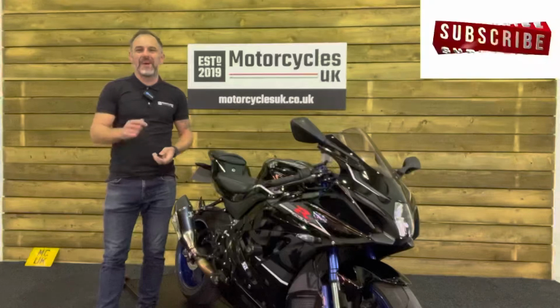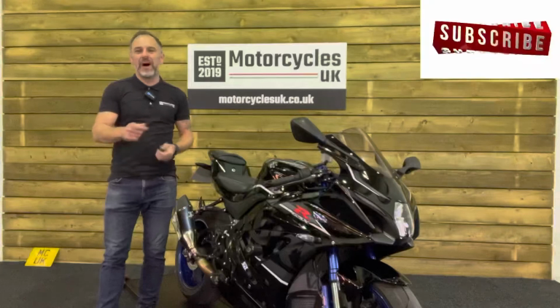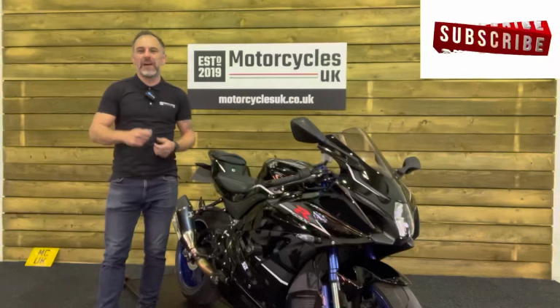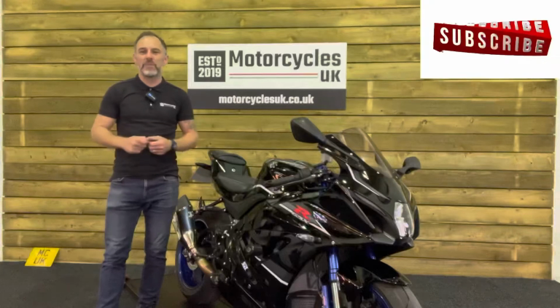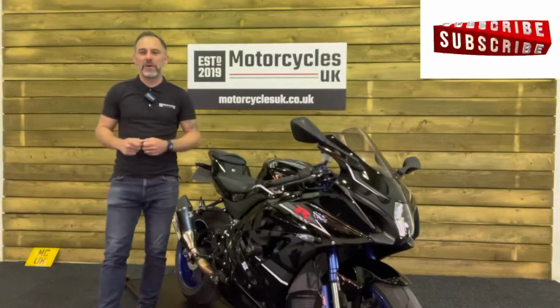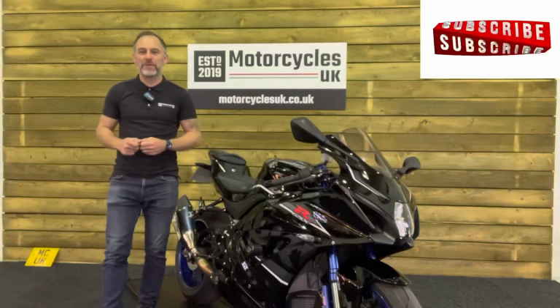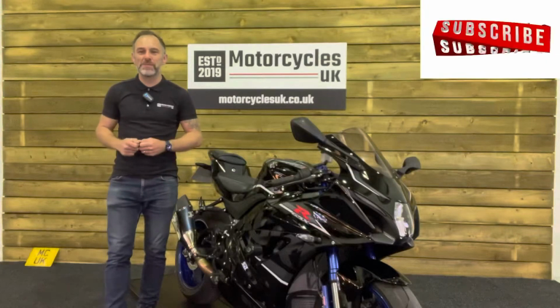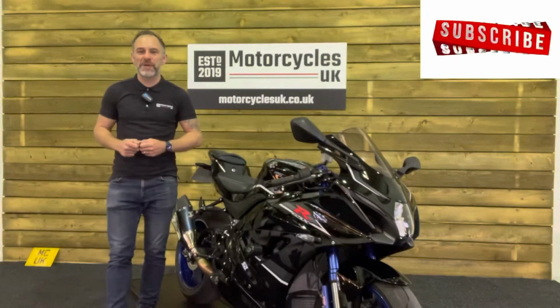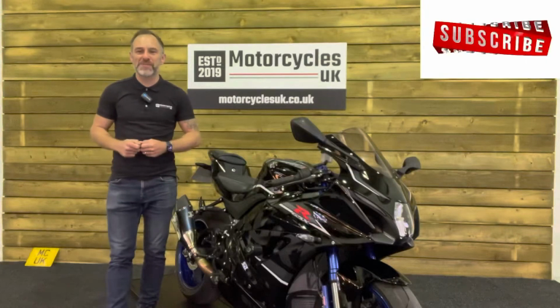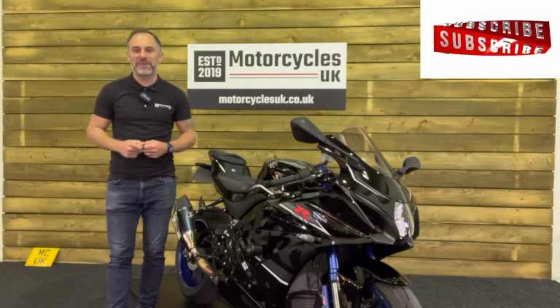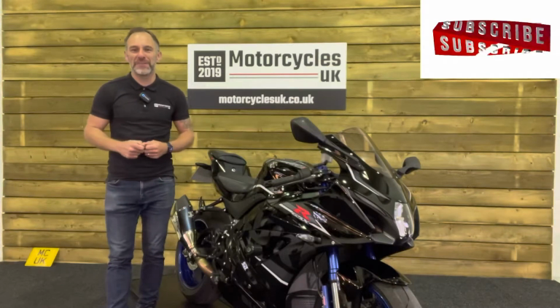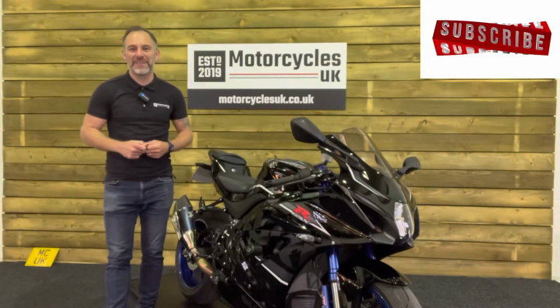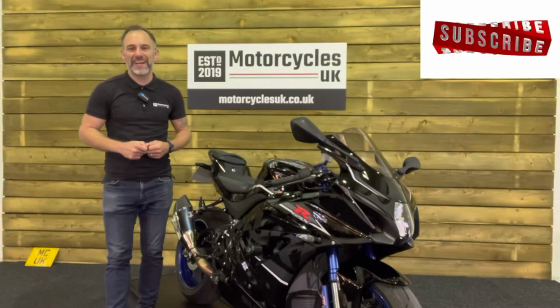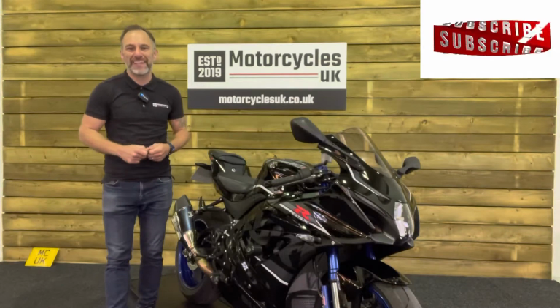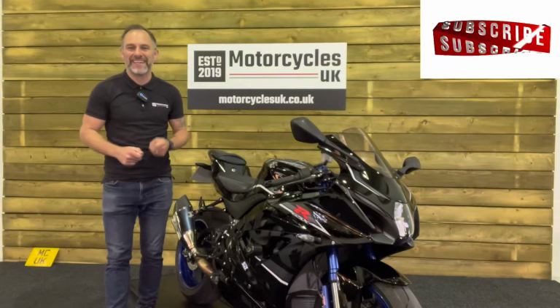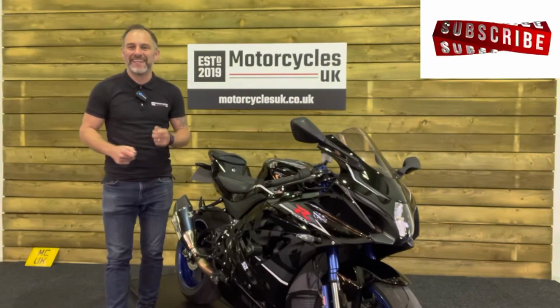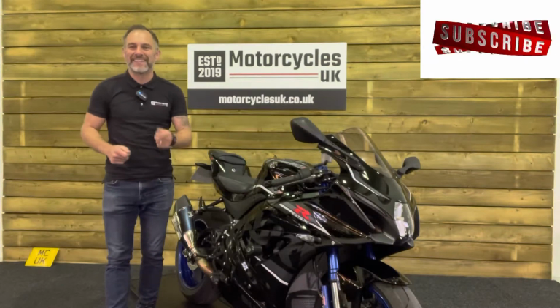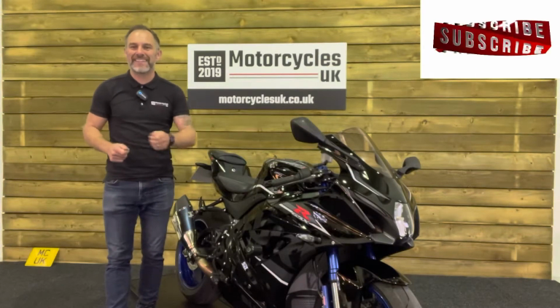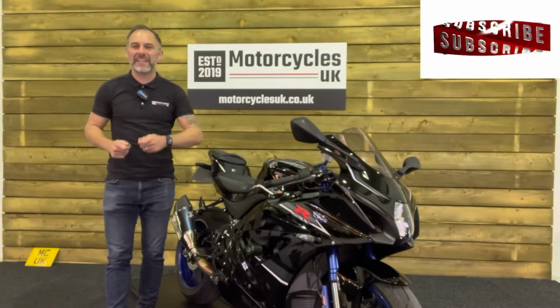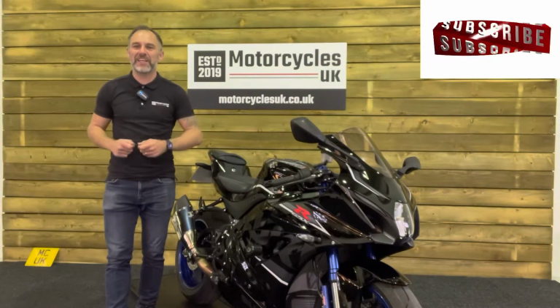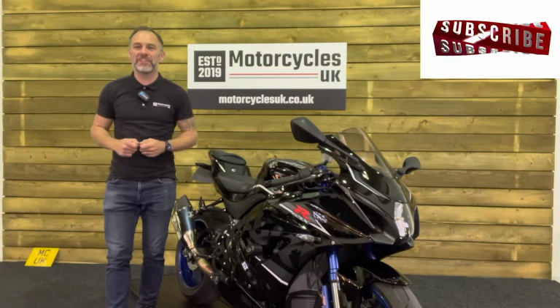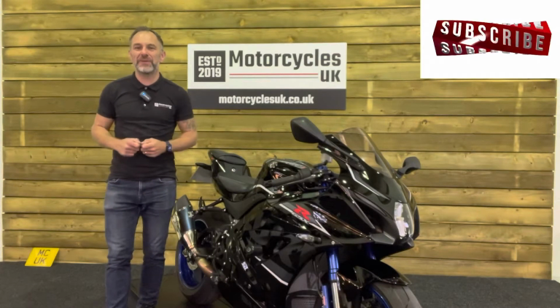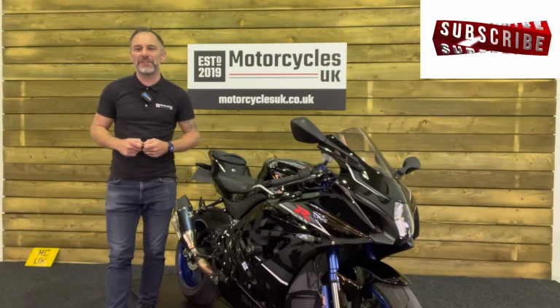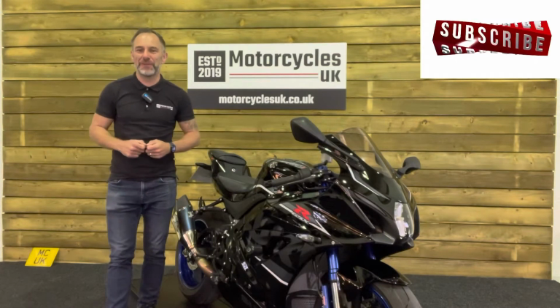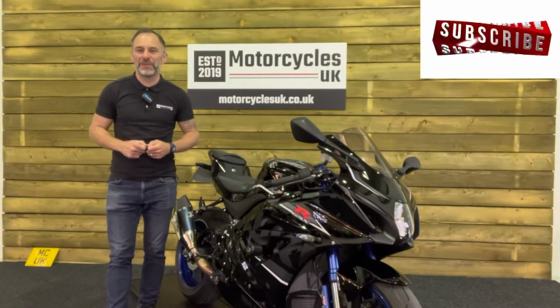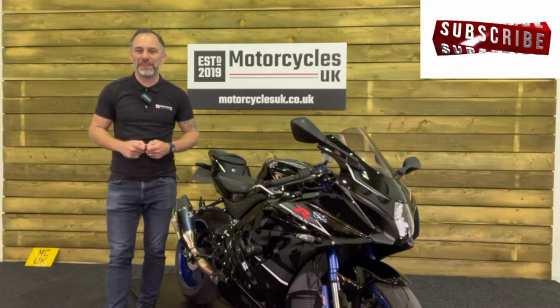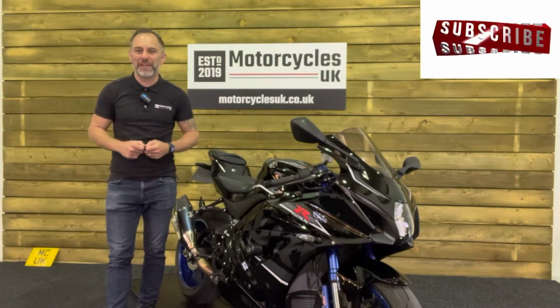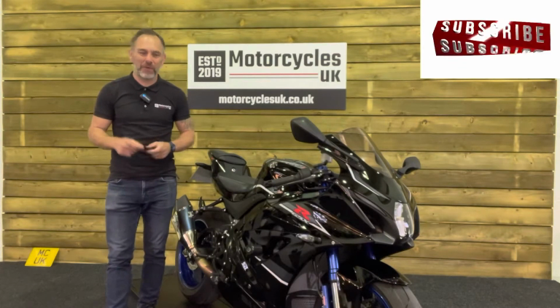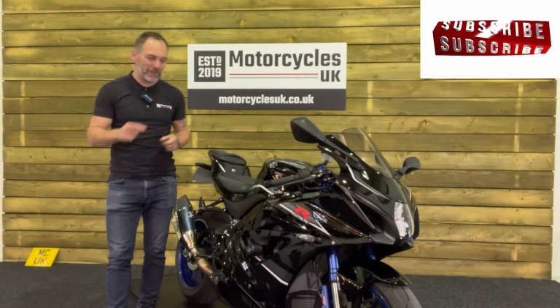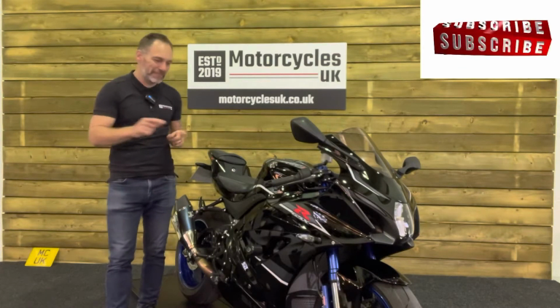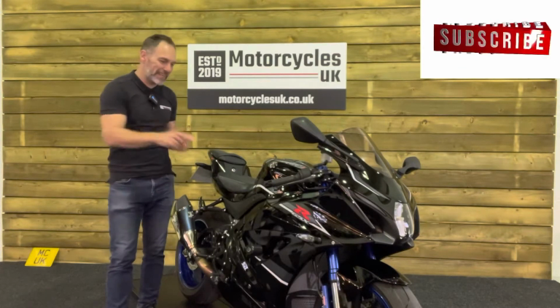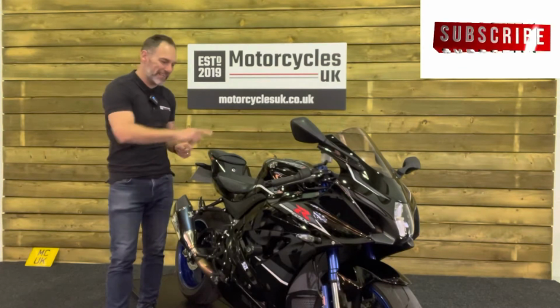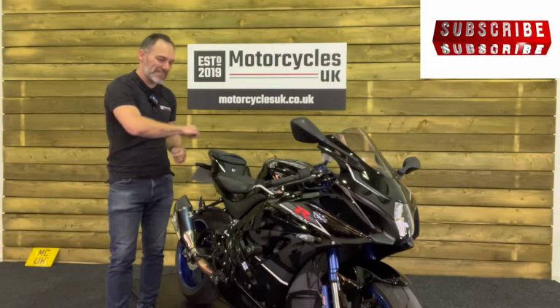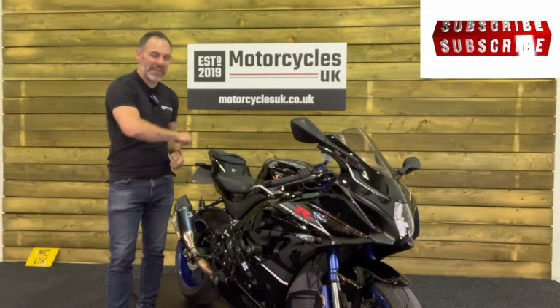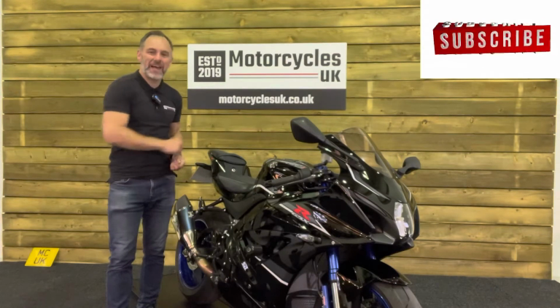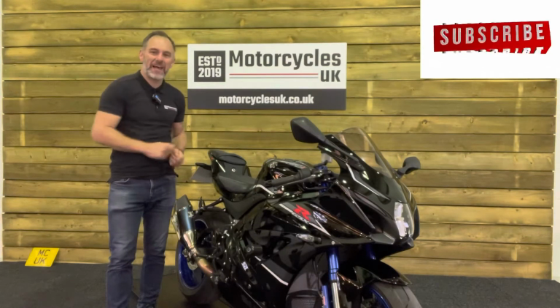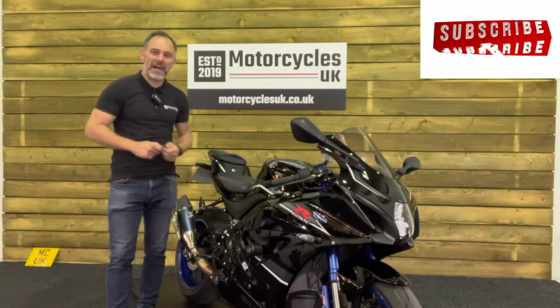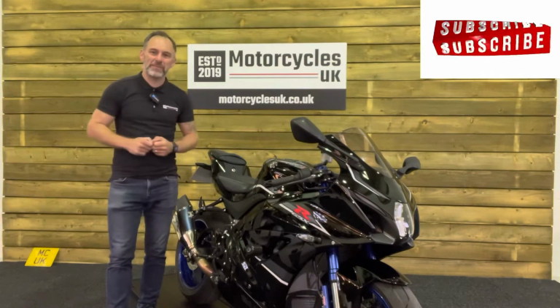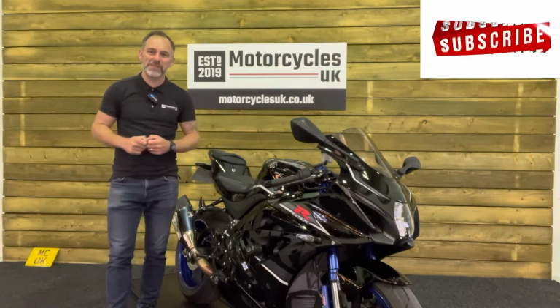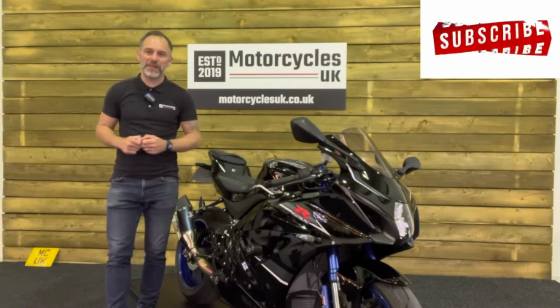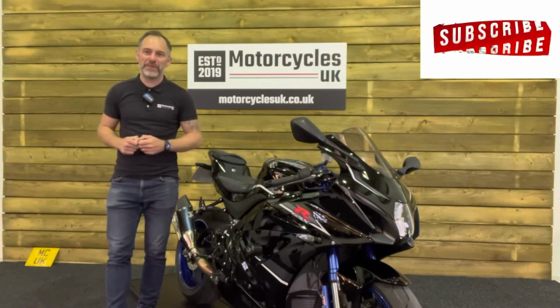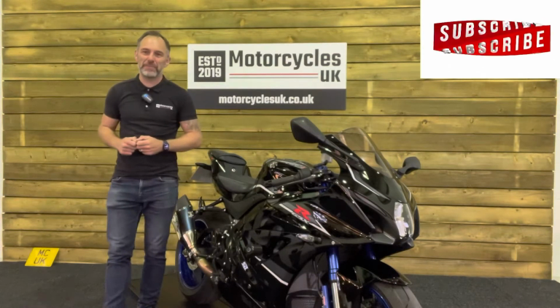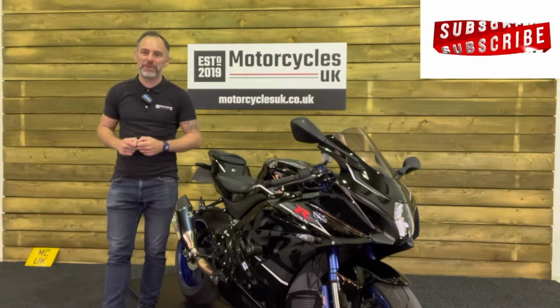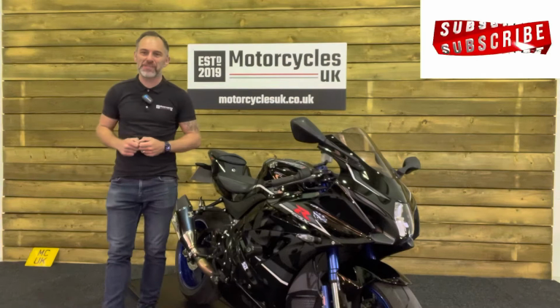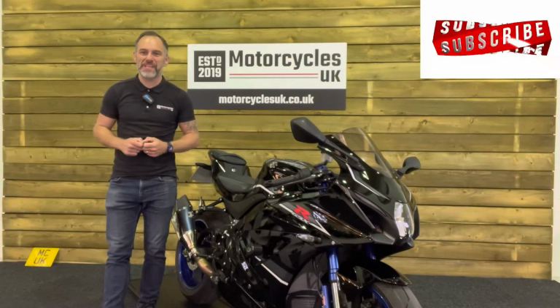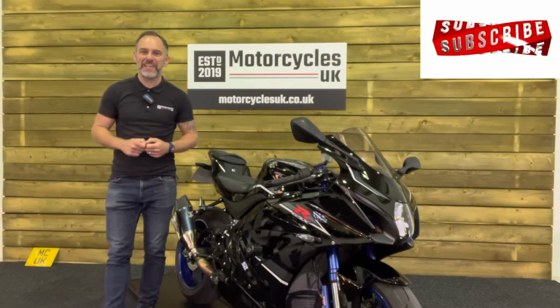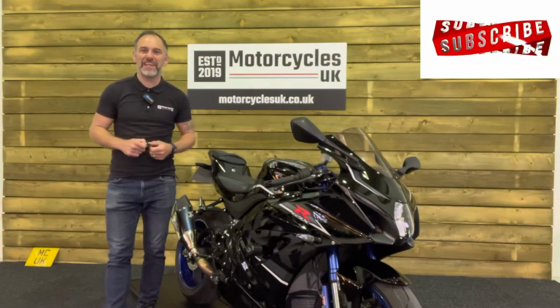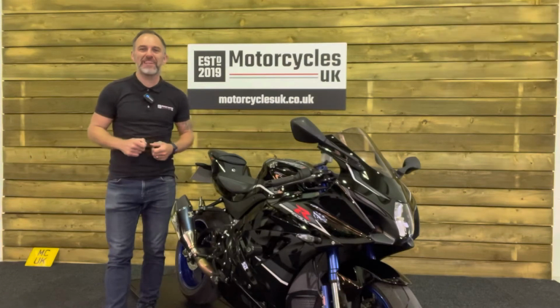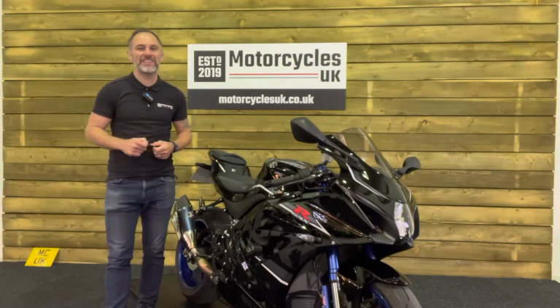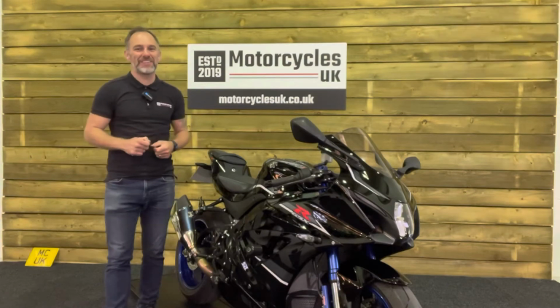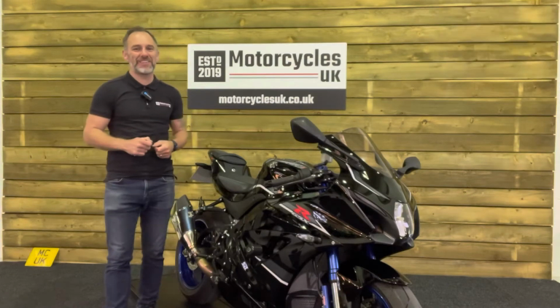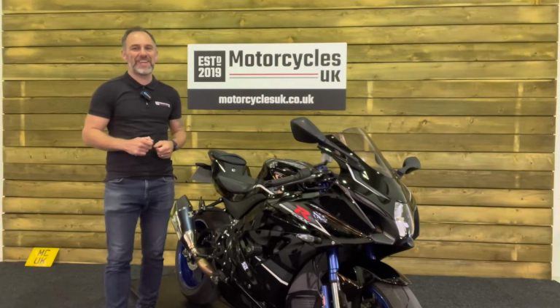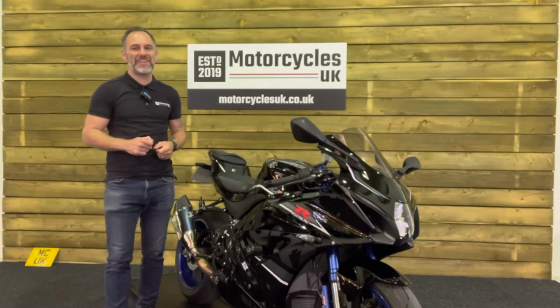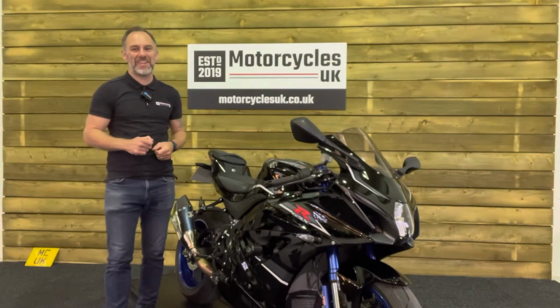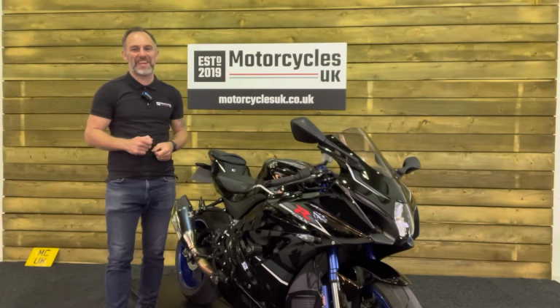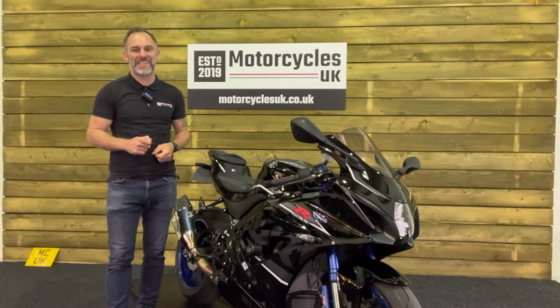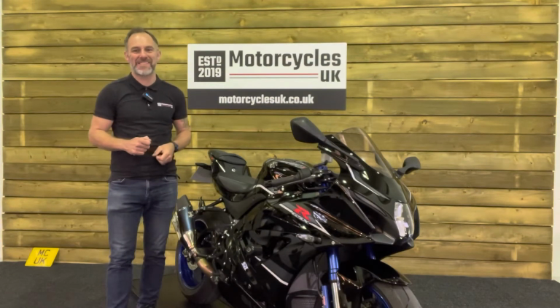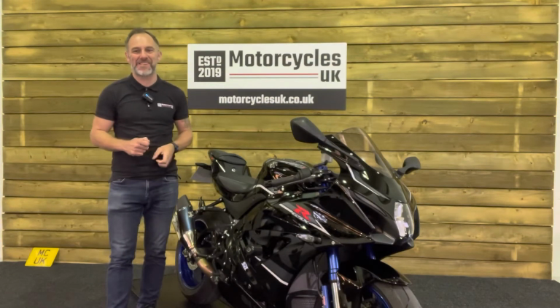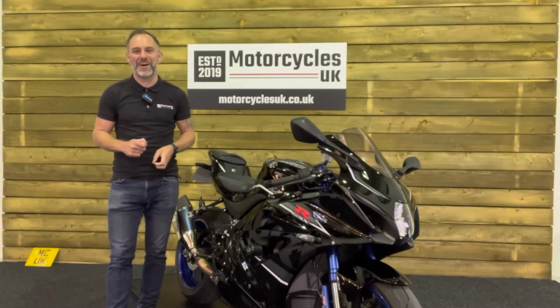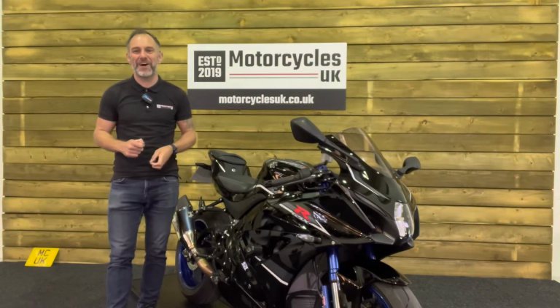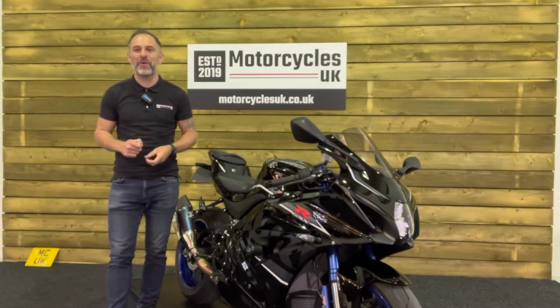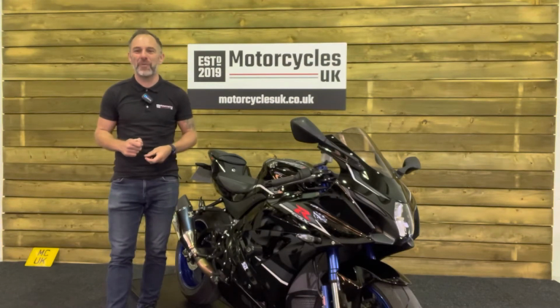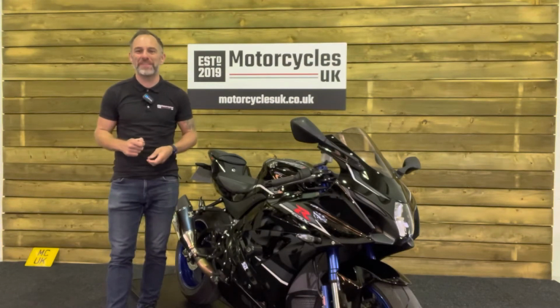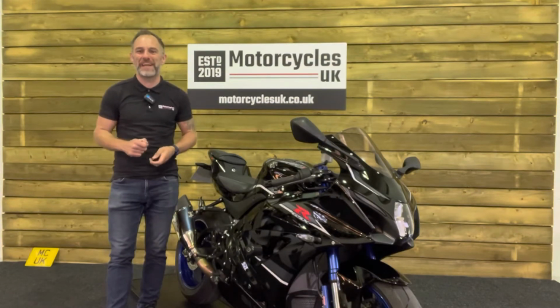Hi and welcome to Motorcycles UK. Today I'd like to show you a short video on this absolutely pristine Suzuki GSX-R 1000.